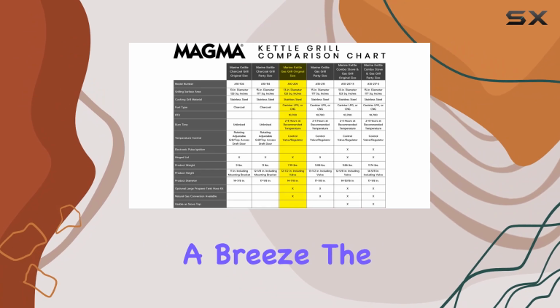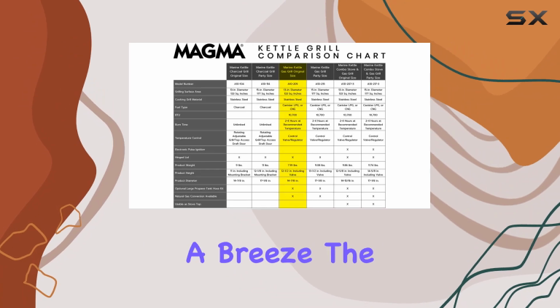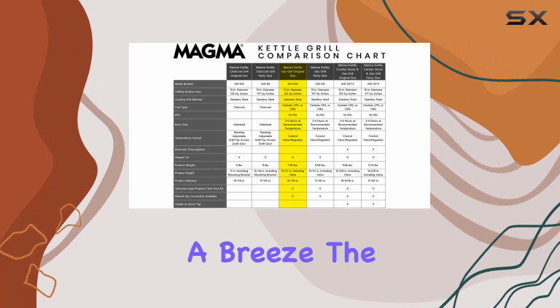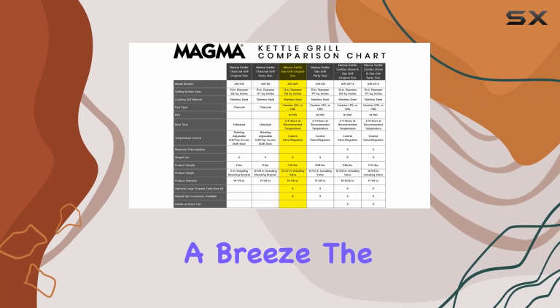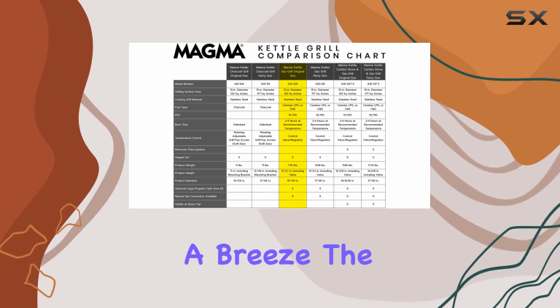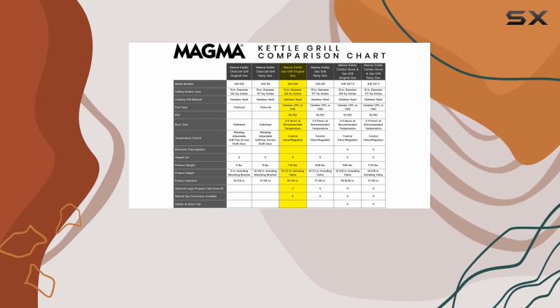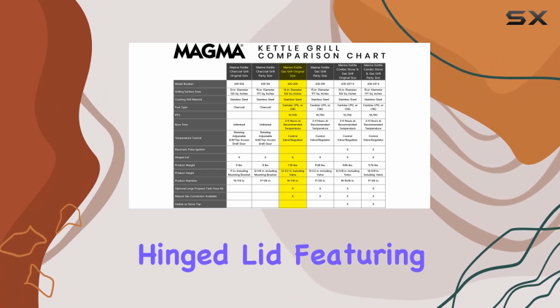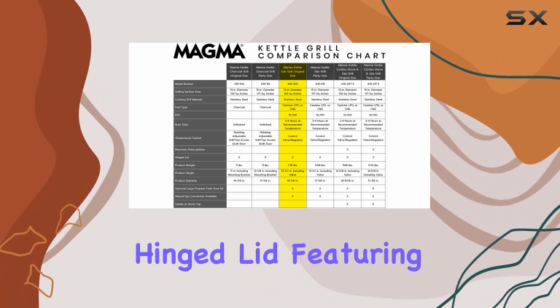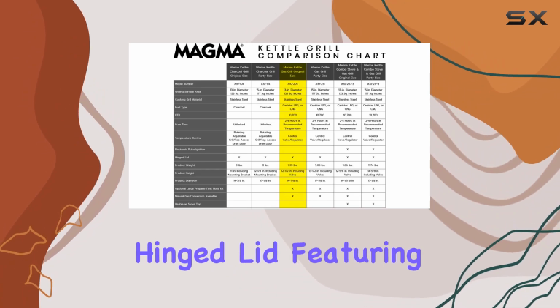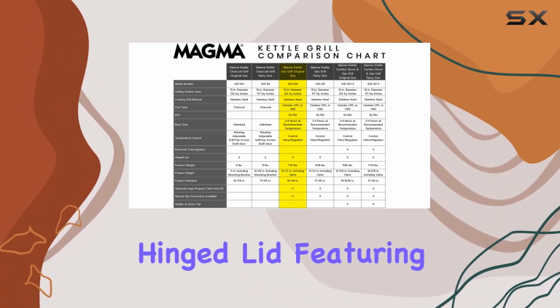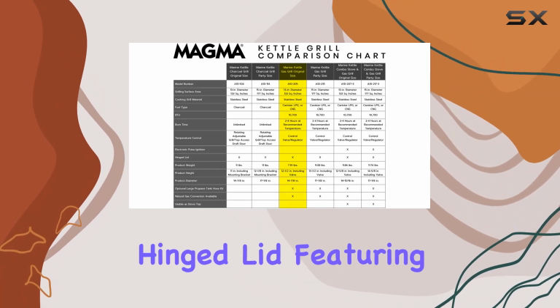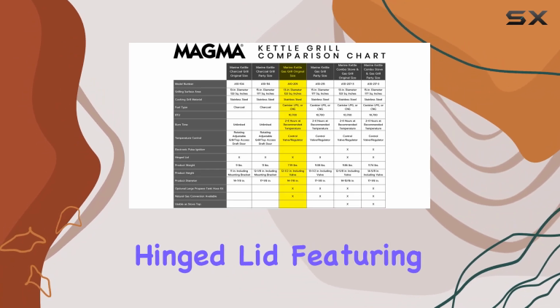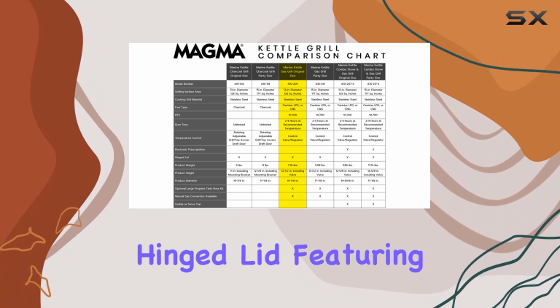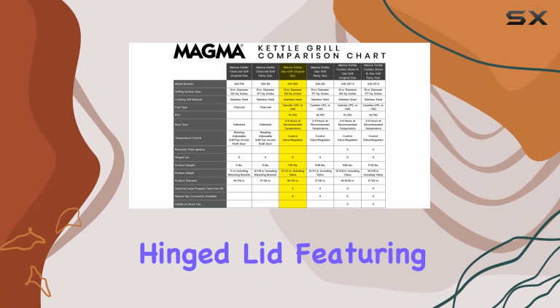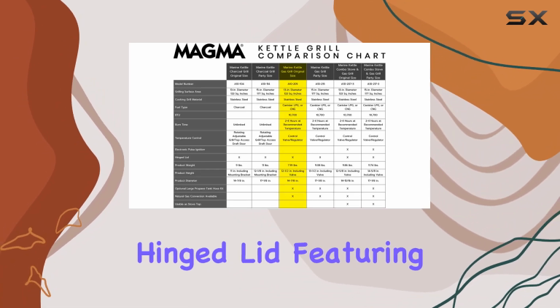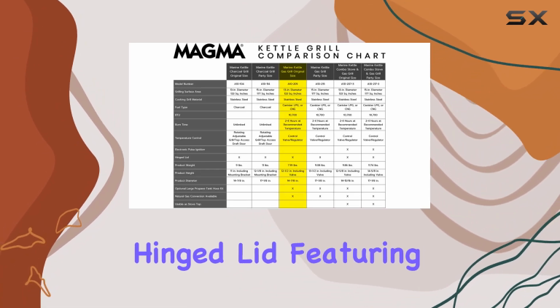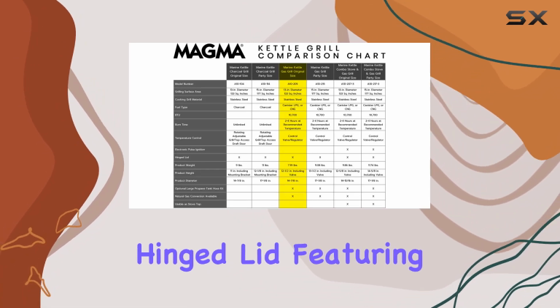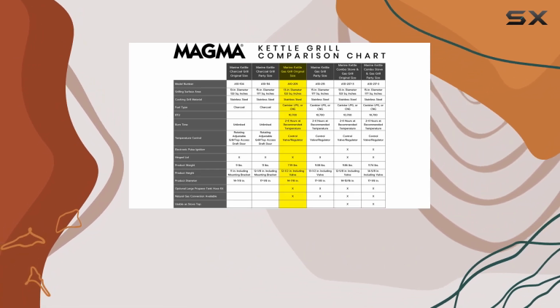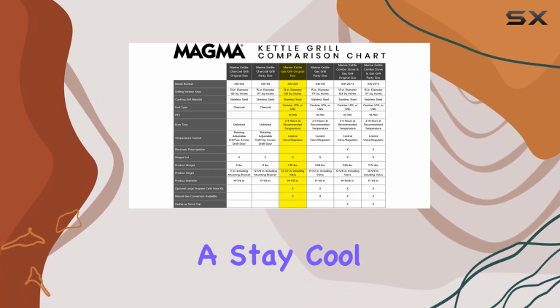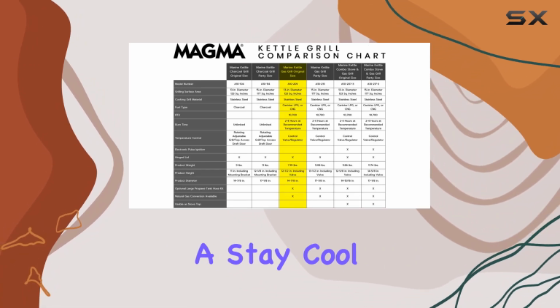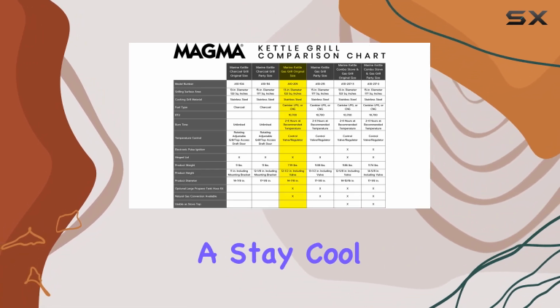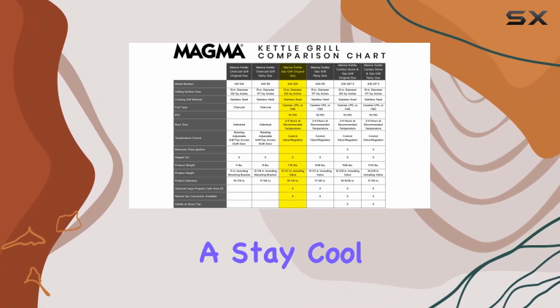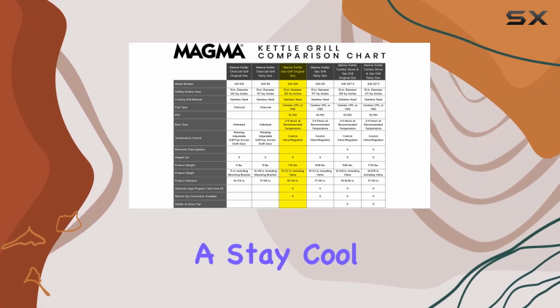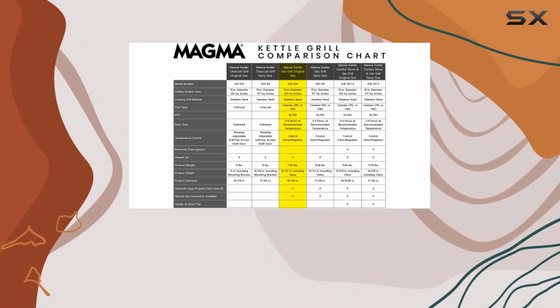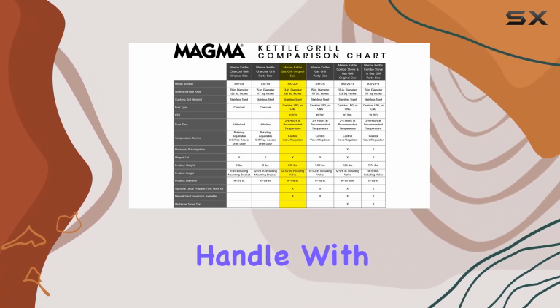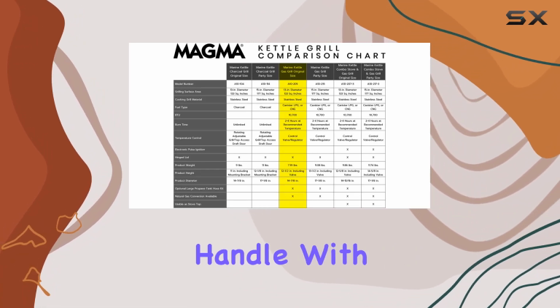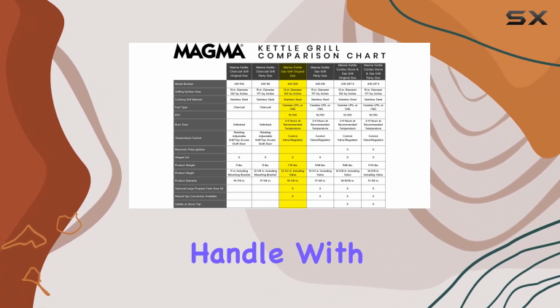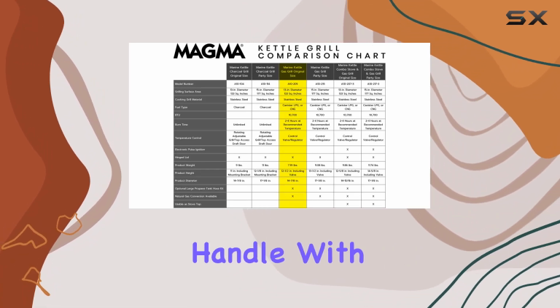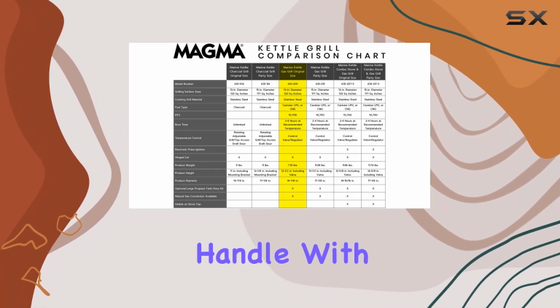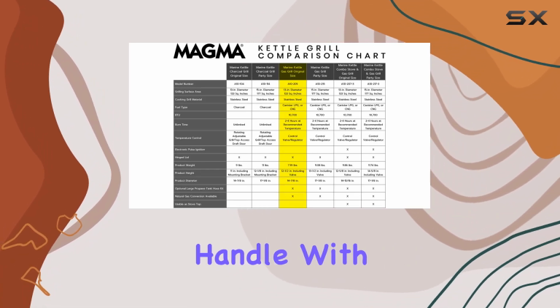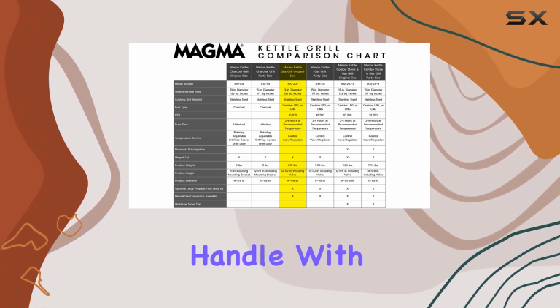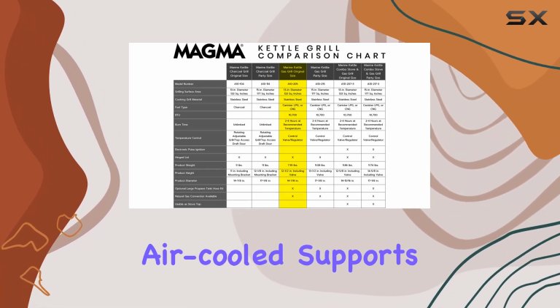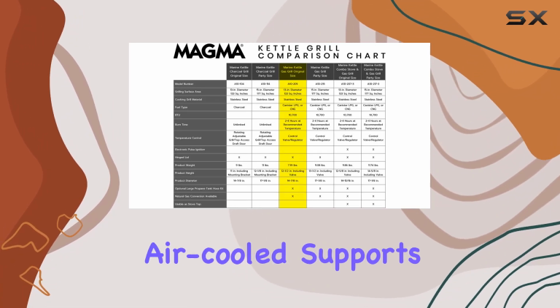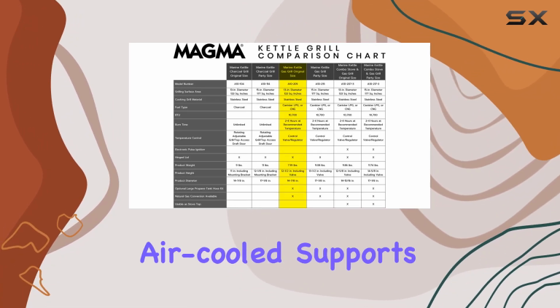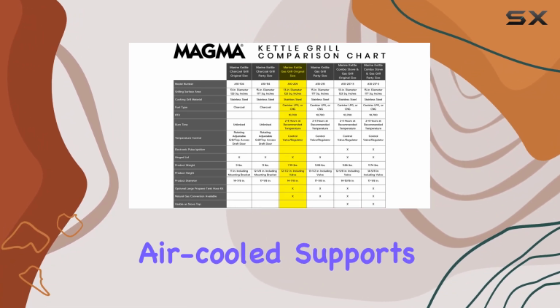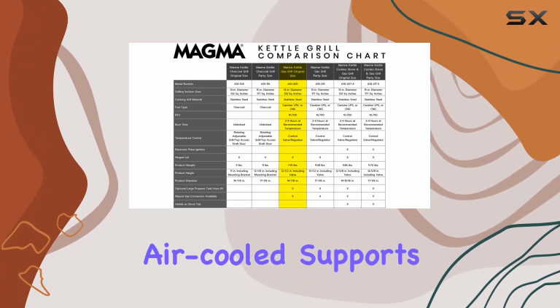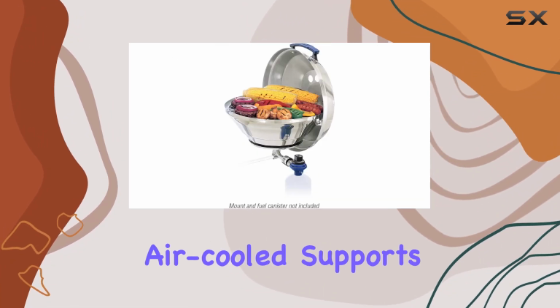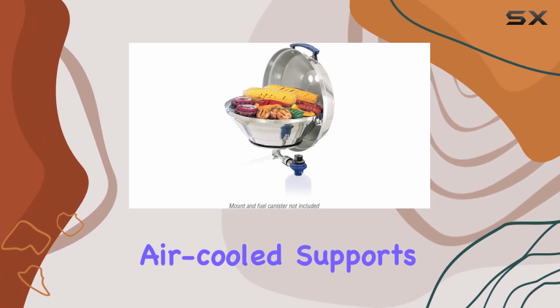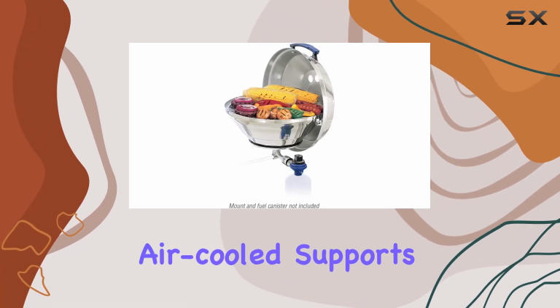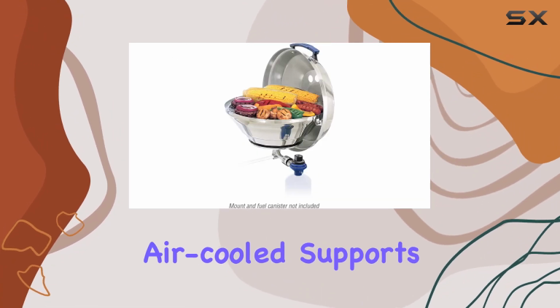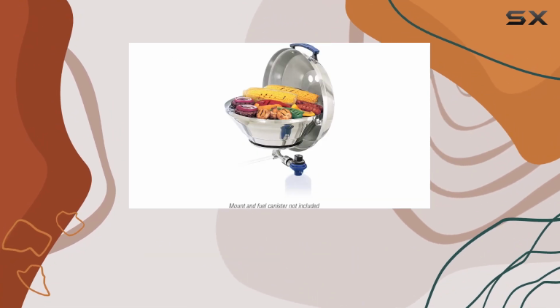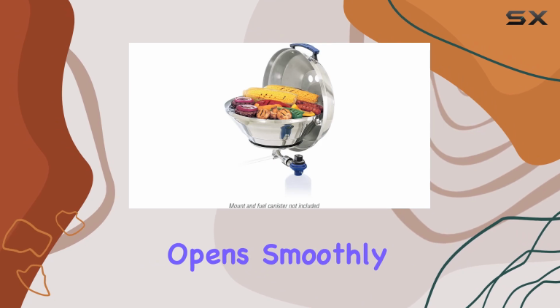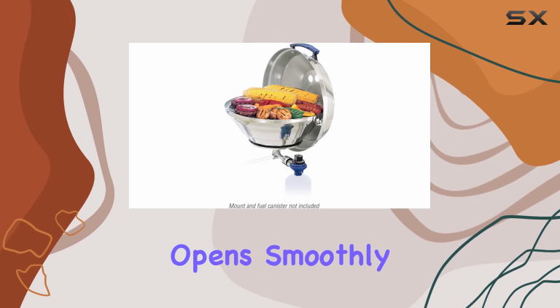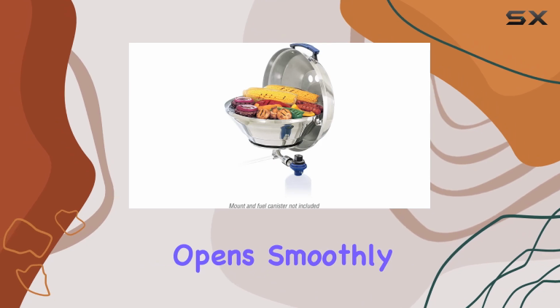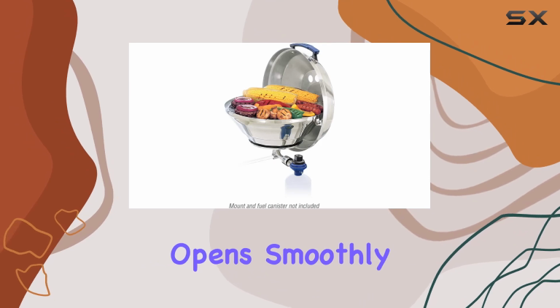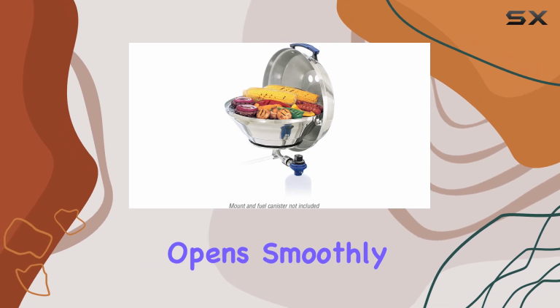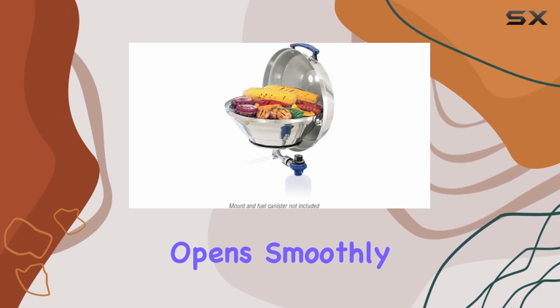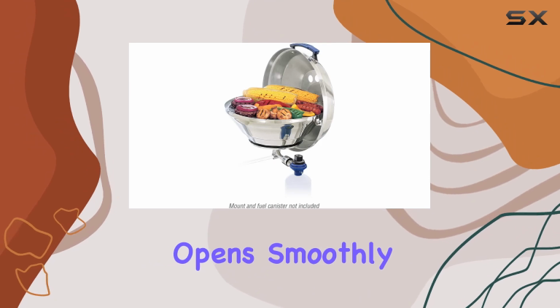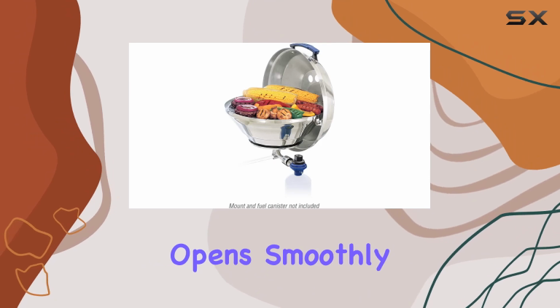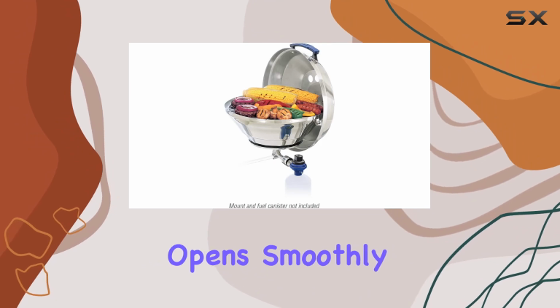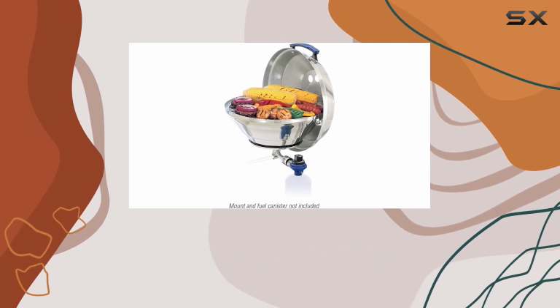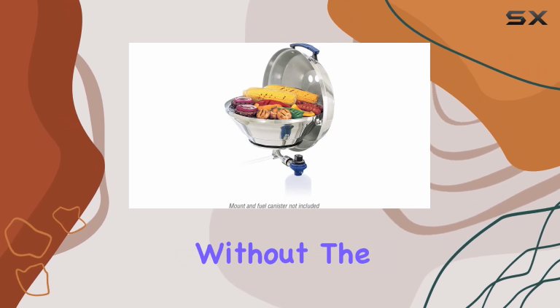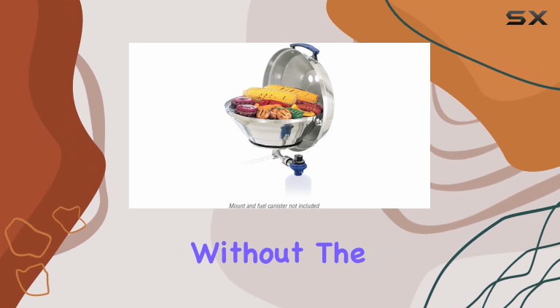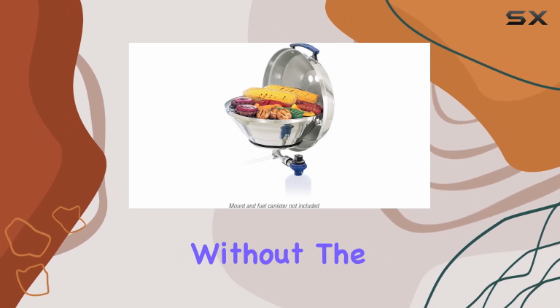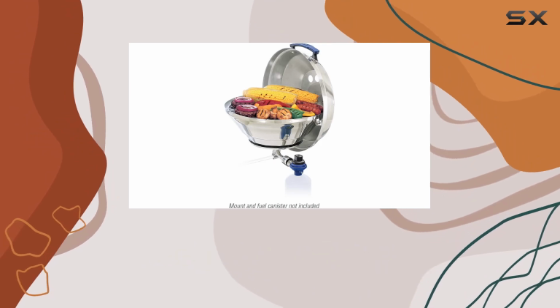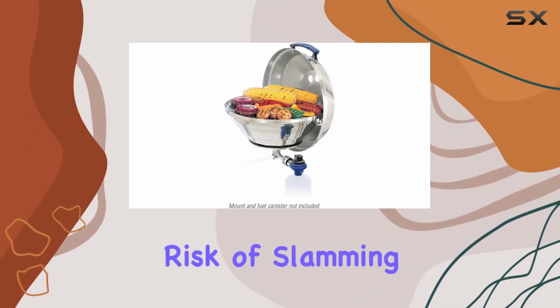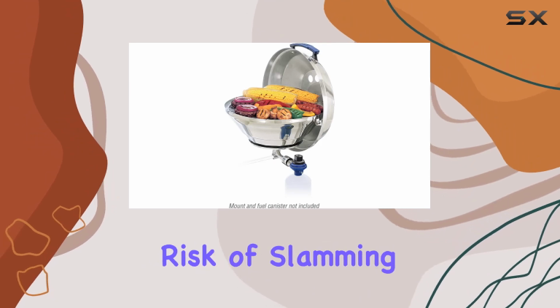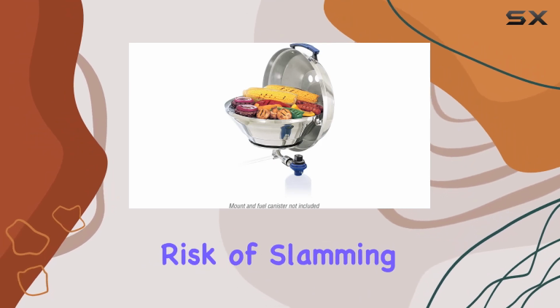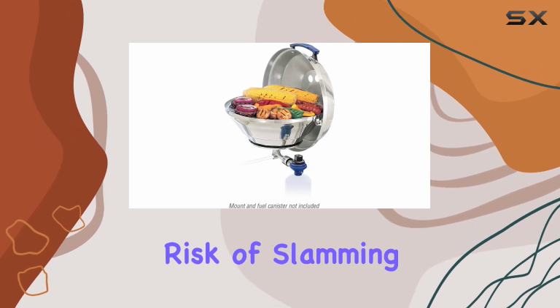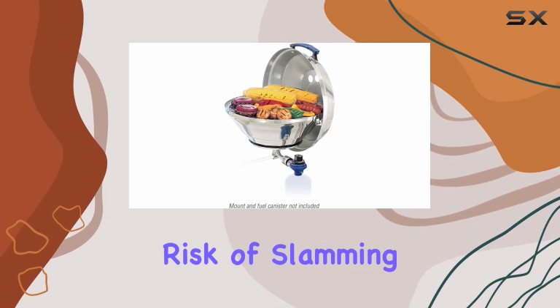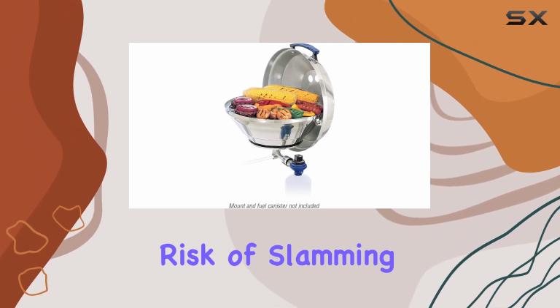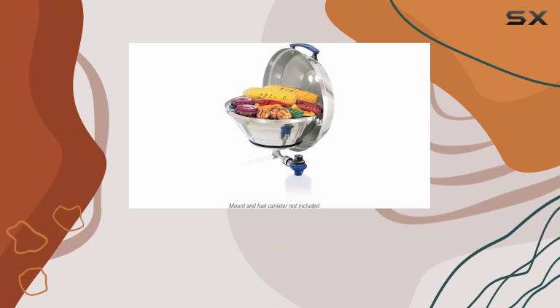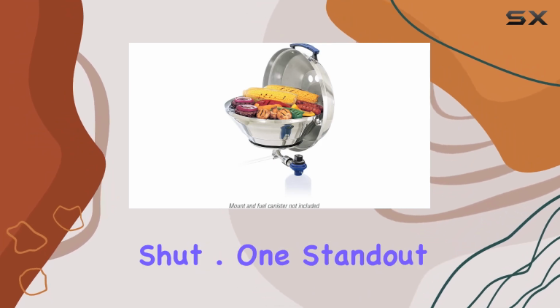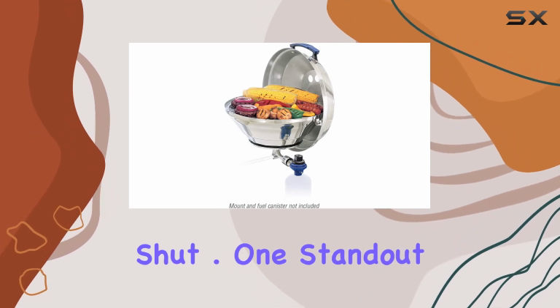The hinged lid, featuring a stay-cool handle with air-cooled supports, opens smoothly without the risk of slamming shut.